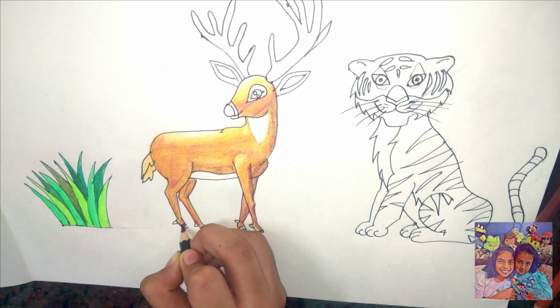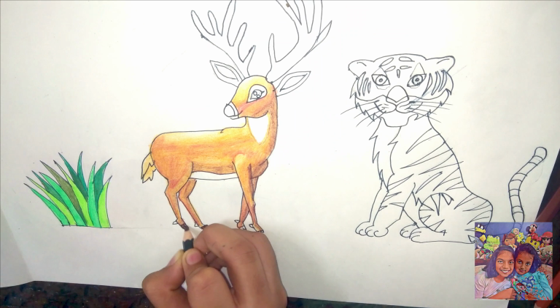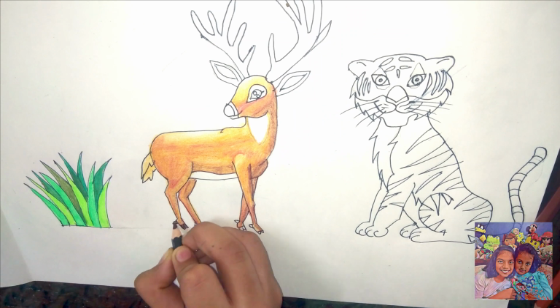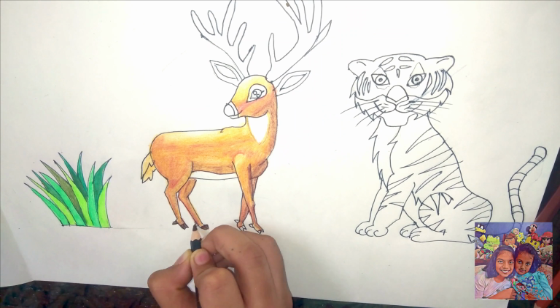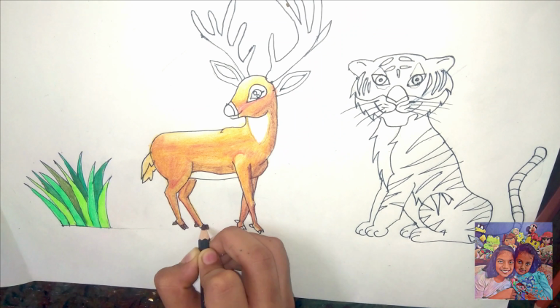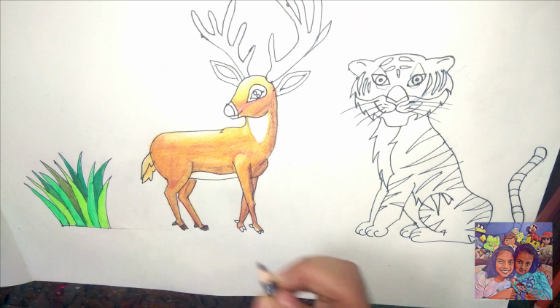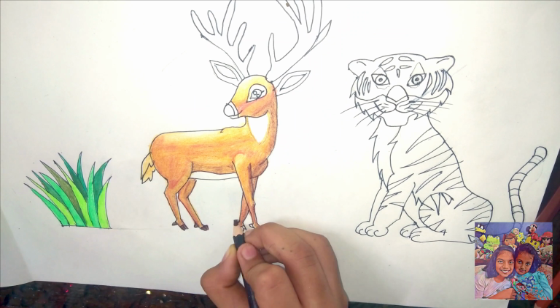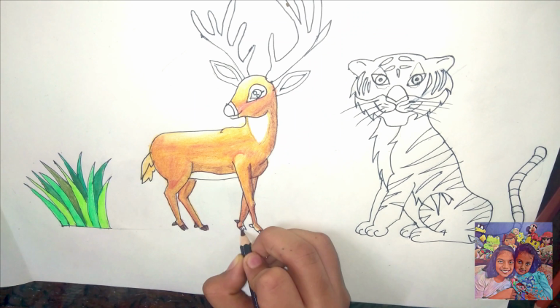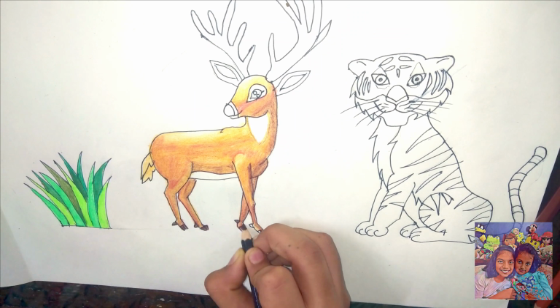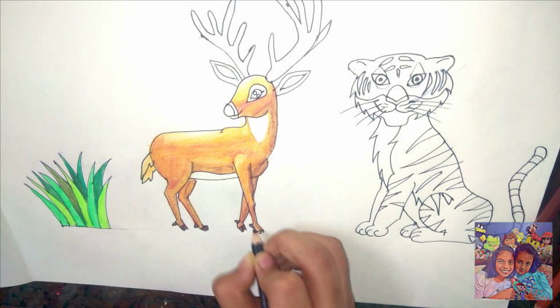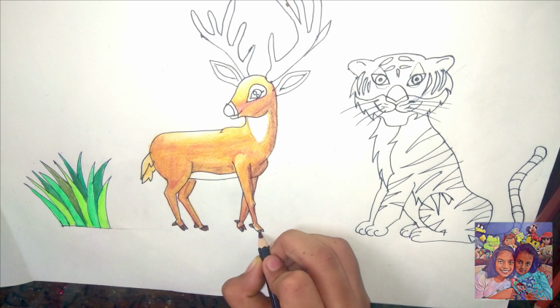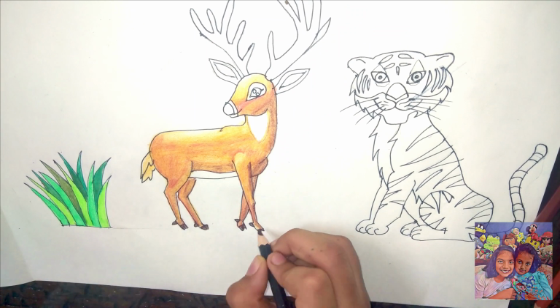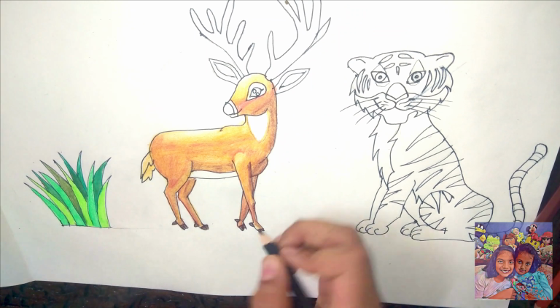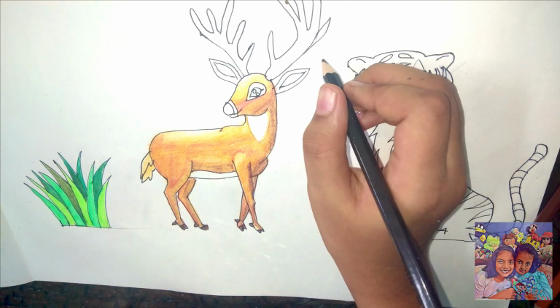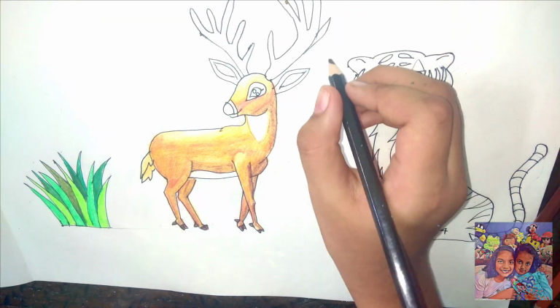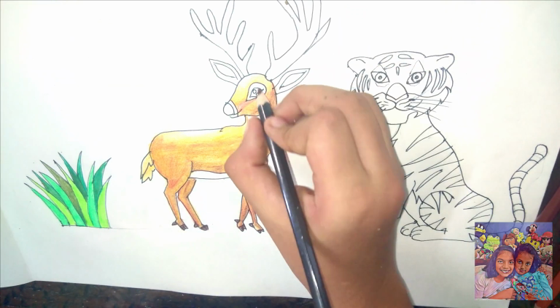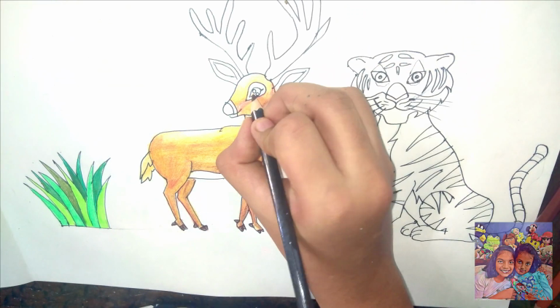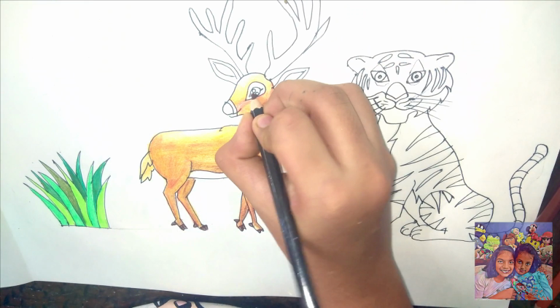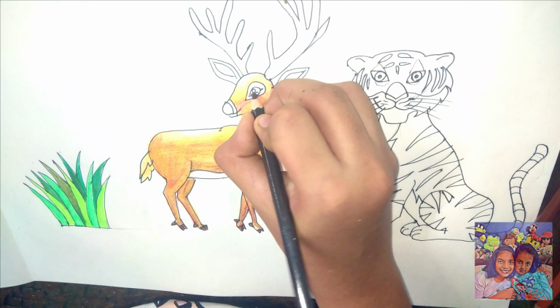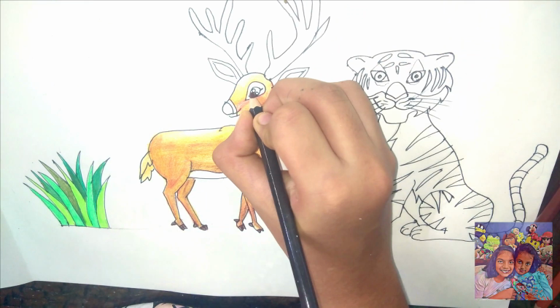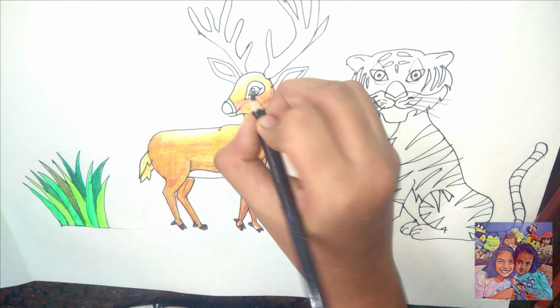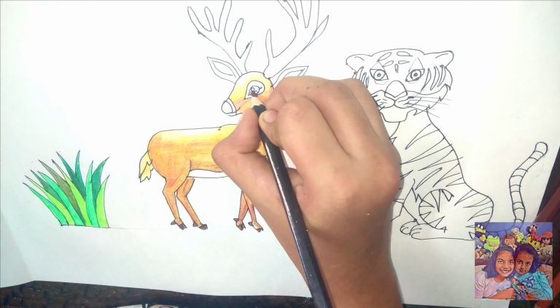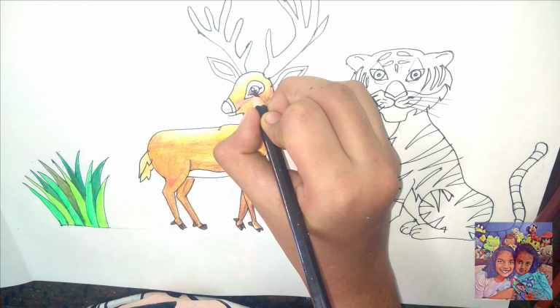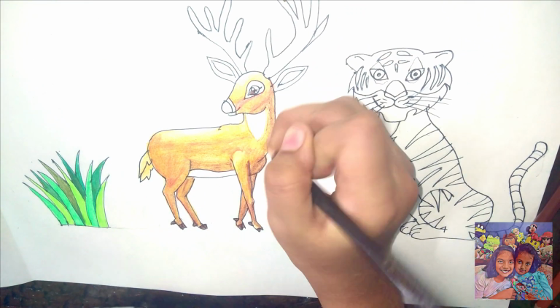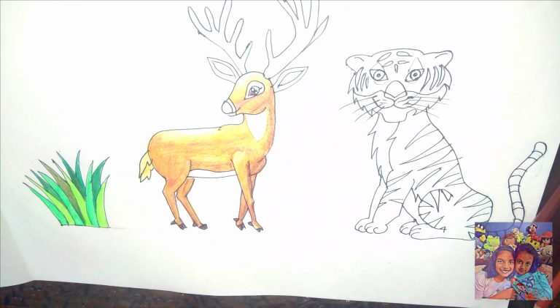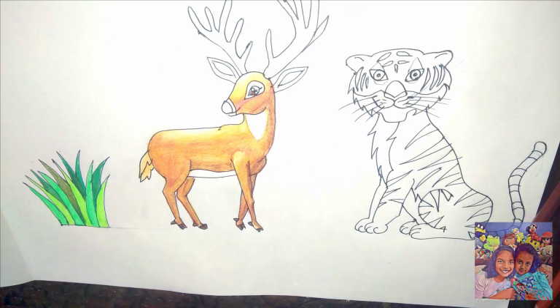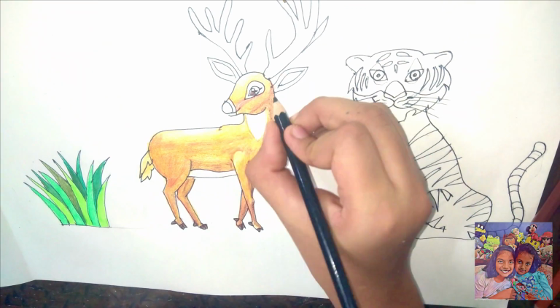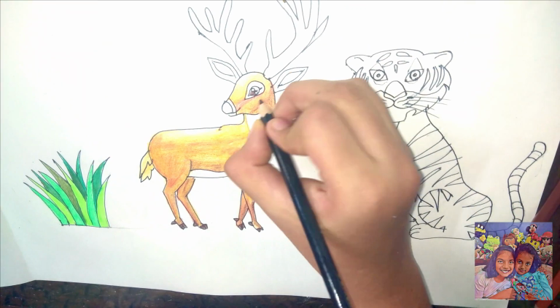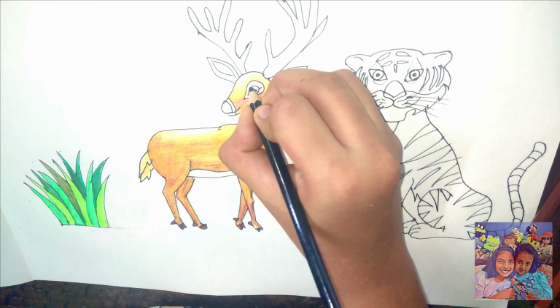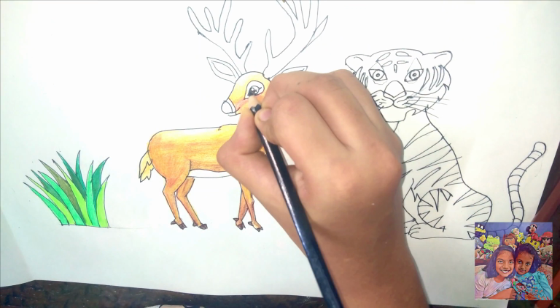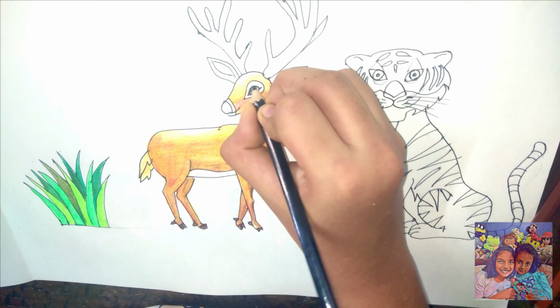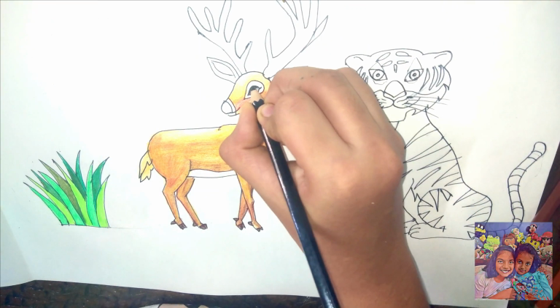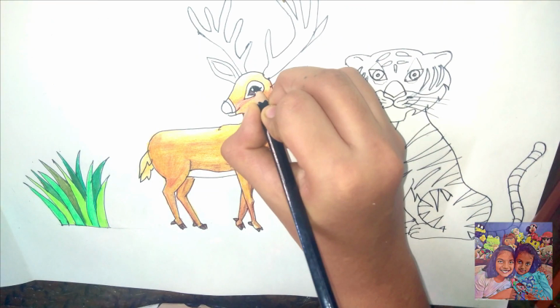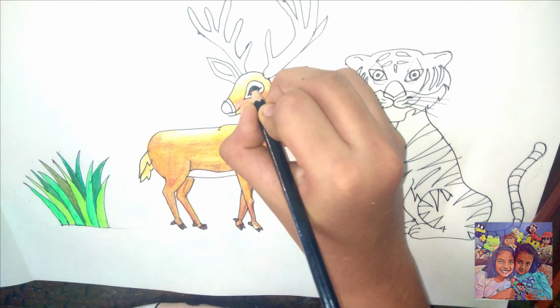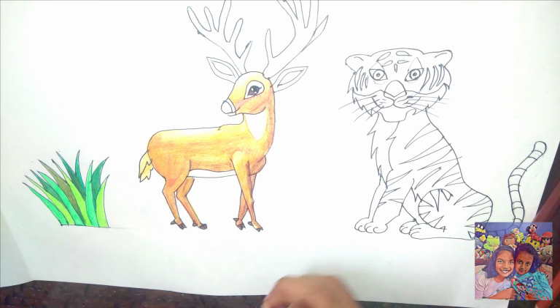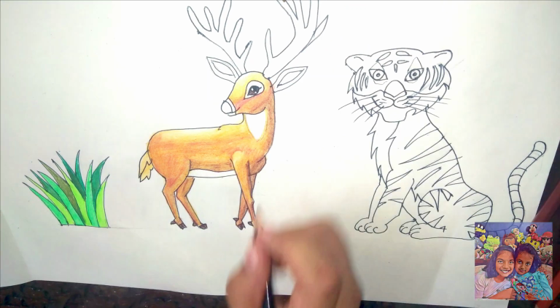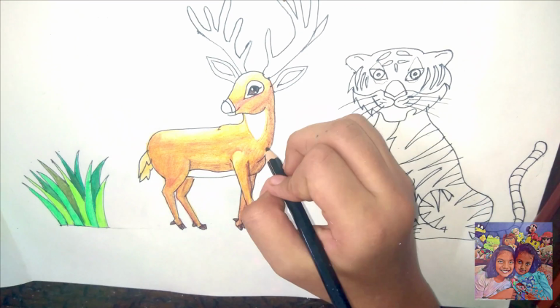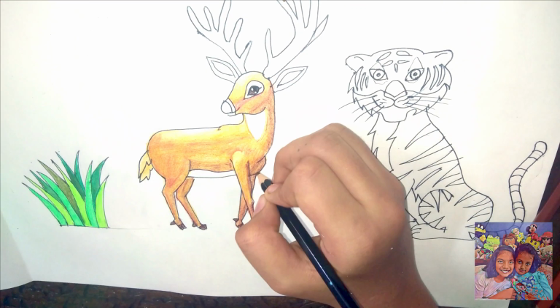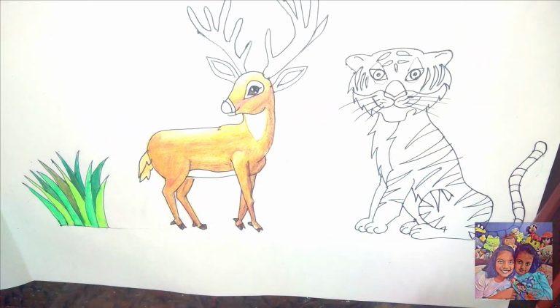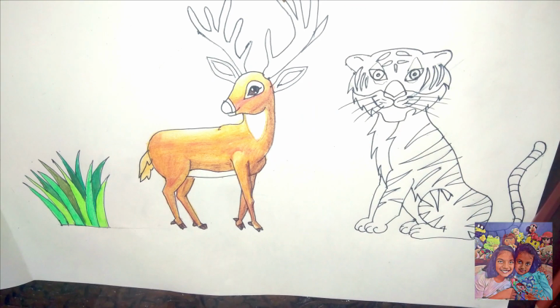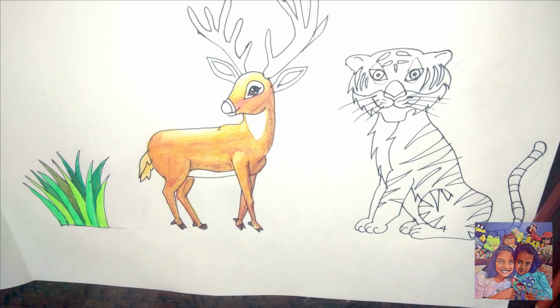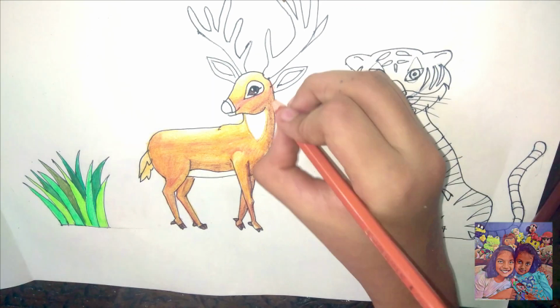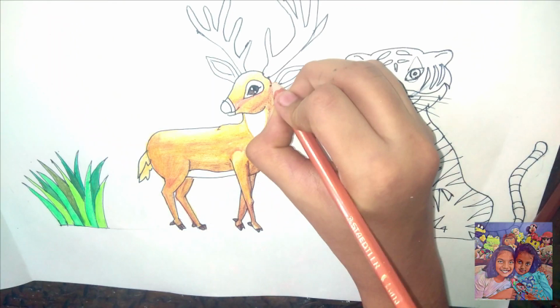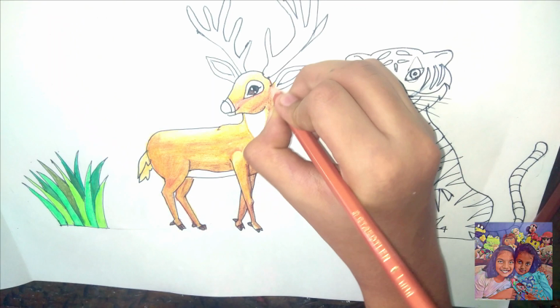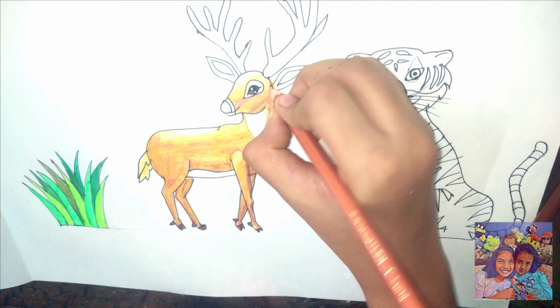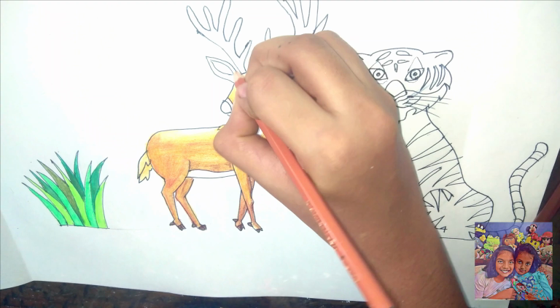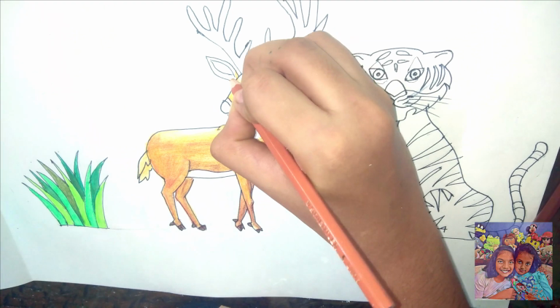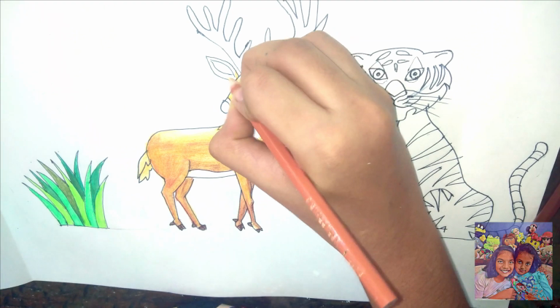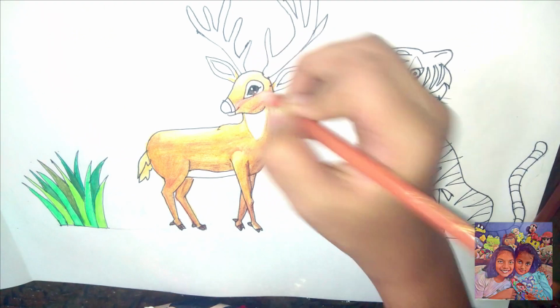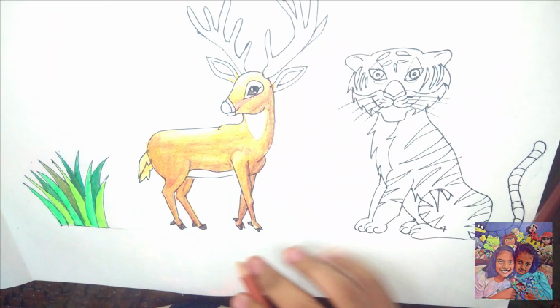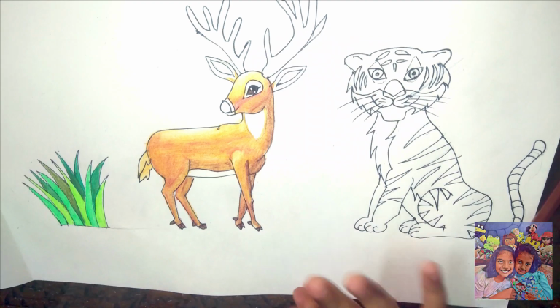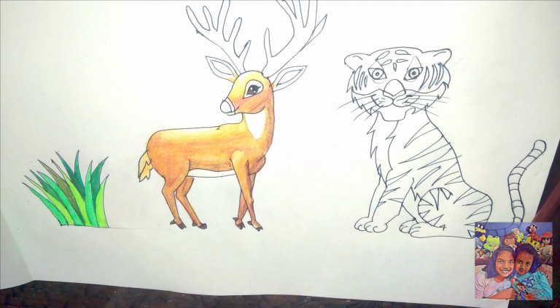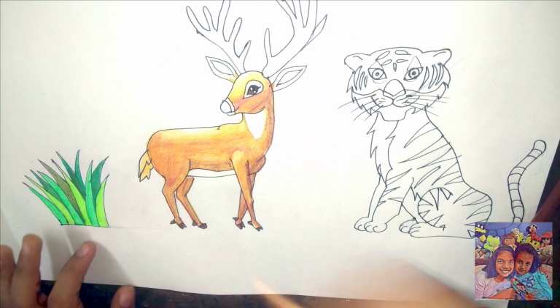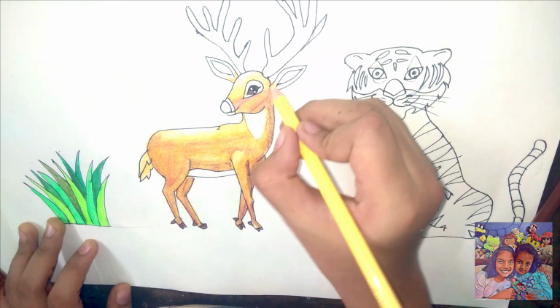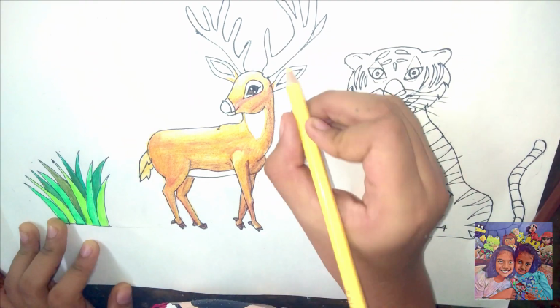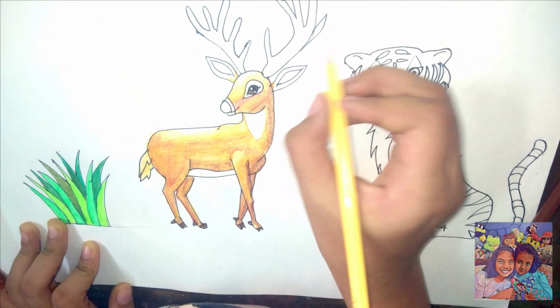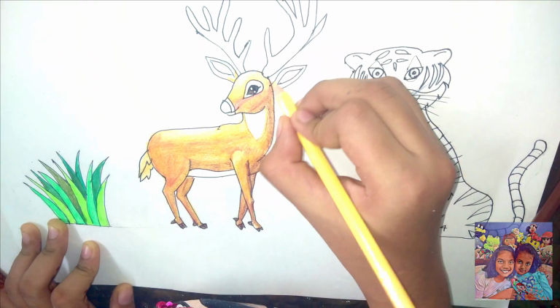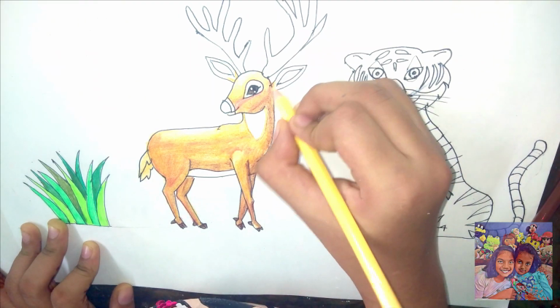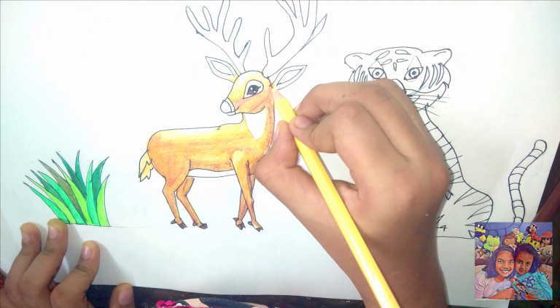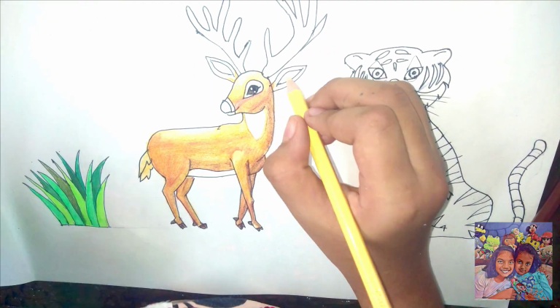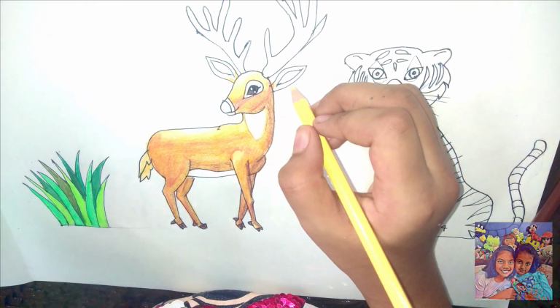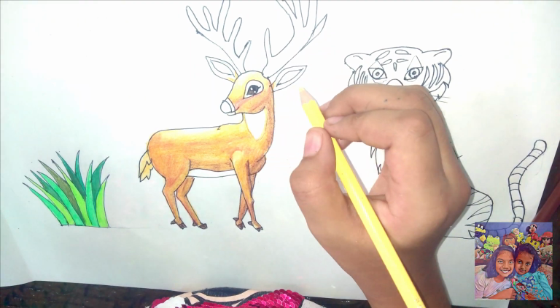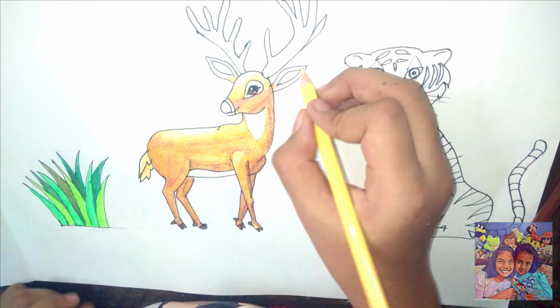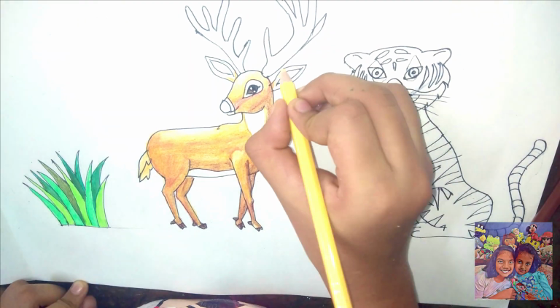First we did the light tone, then the mid tone, and finally the dark tone of the colors.